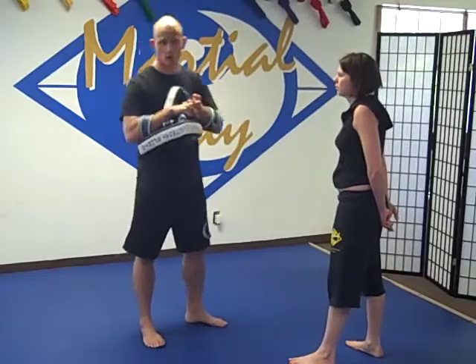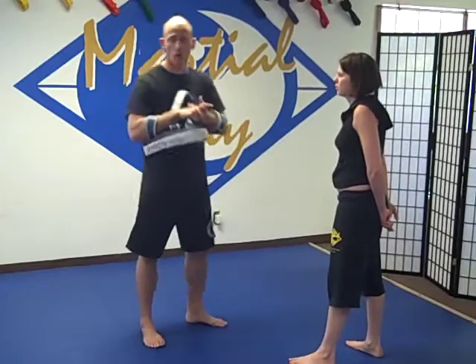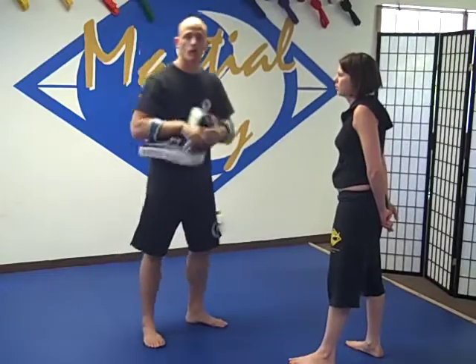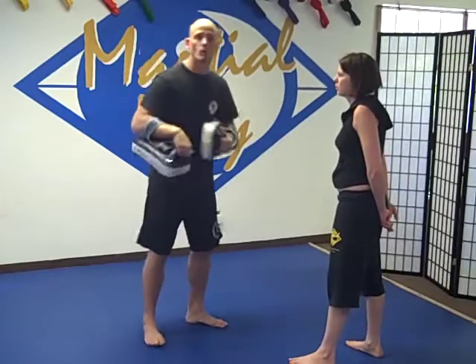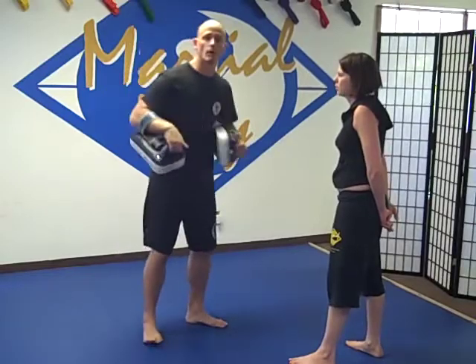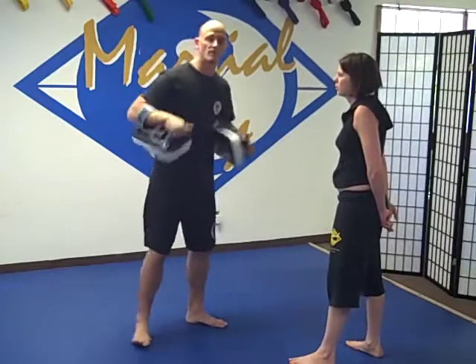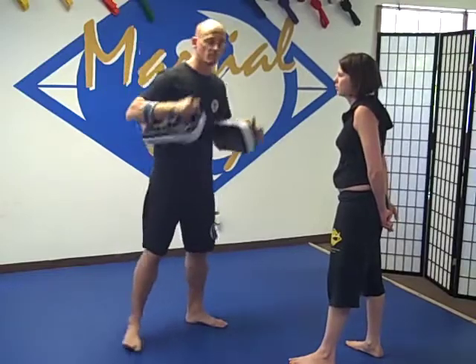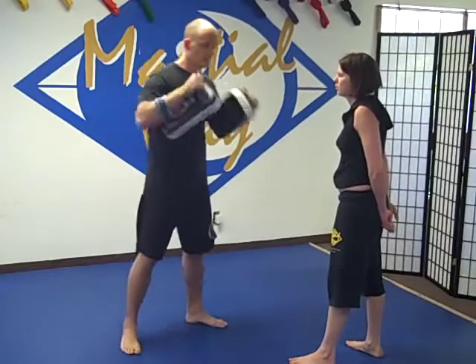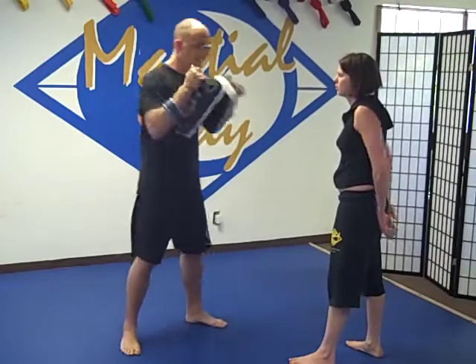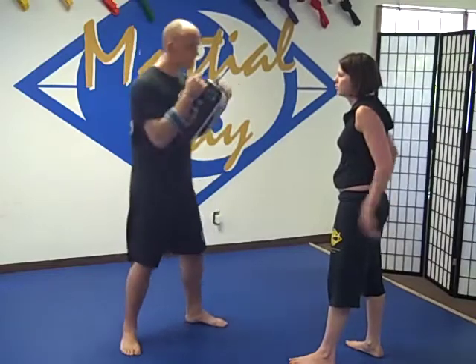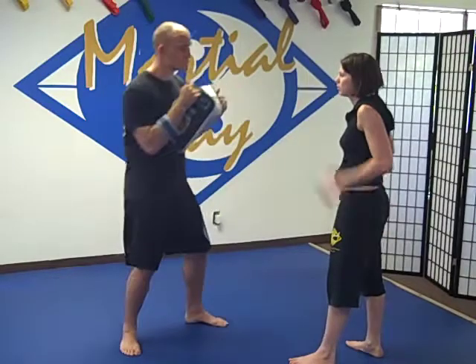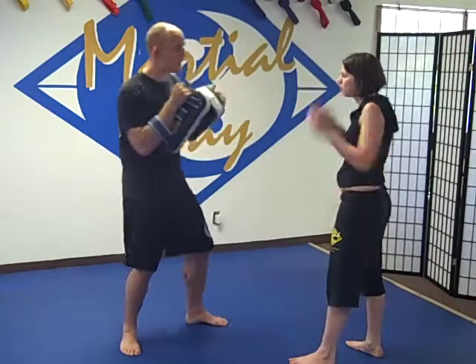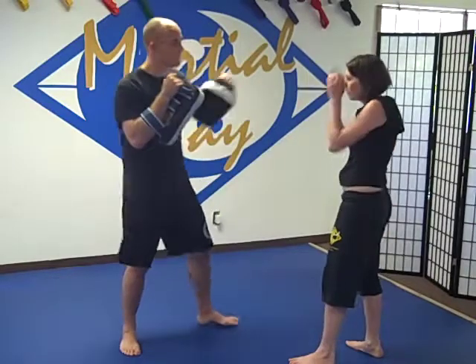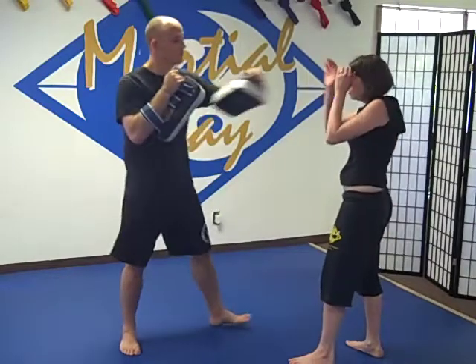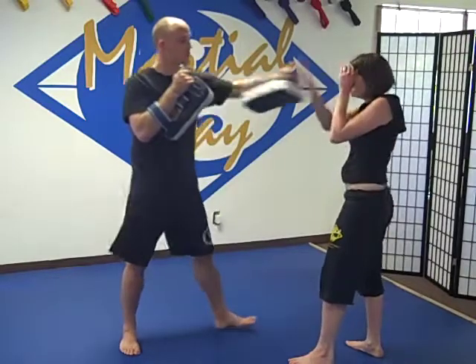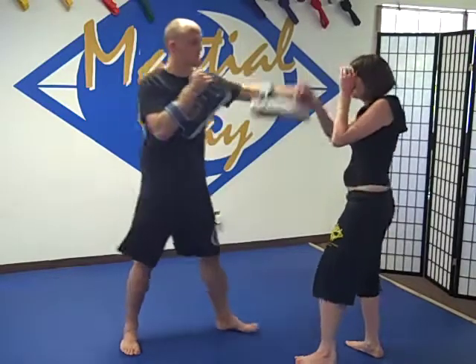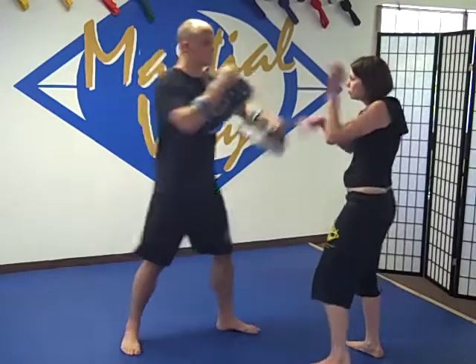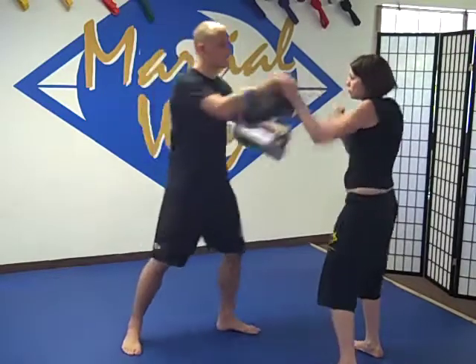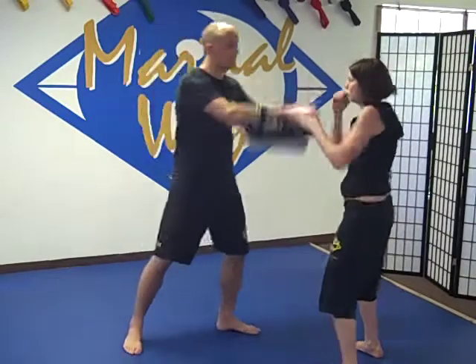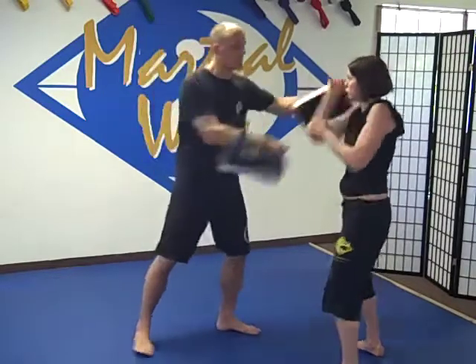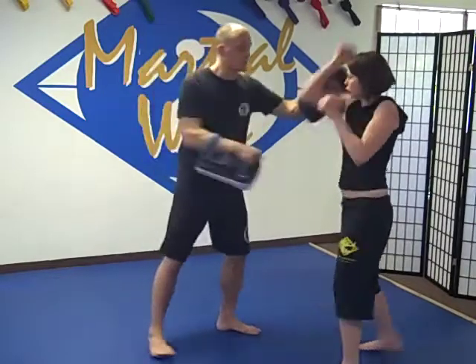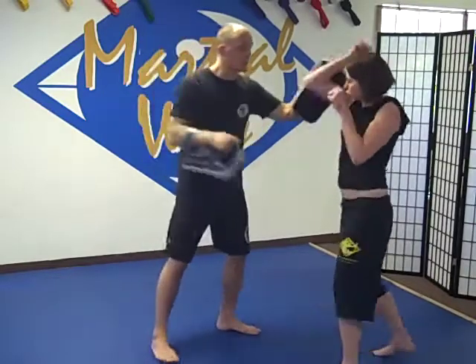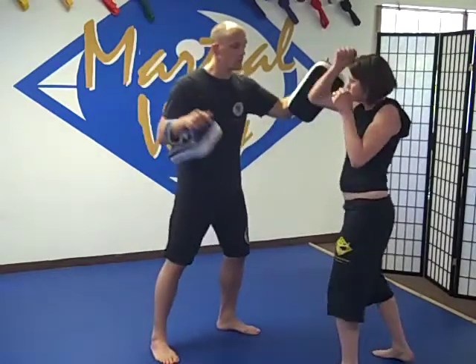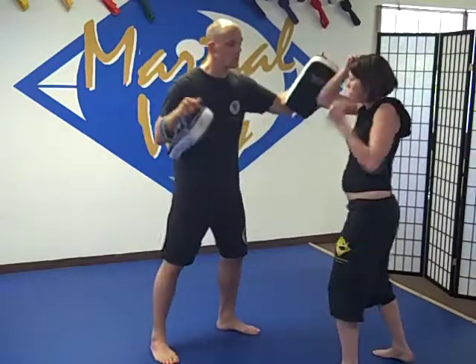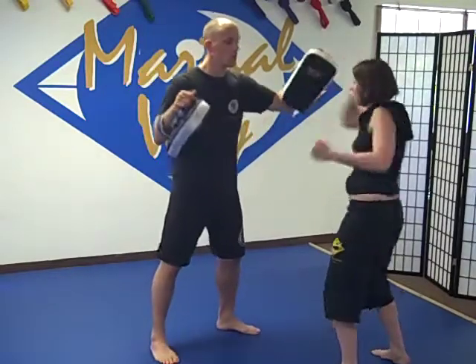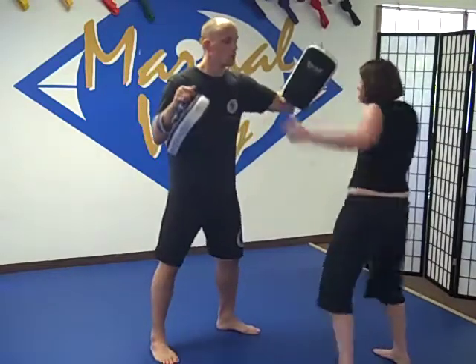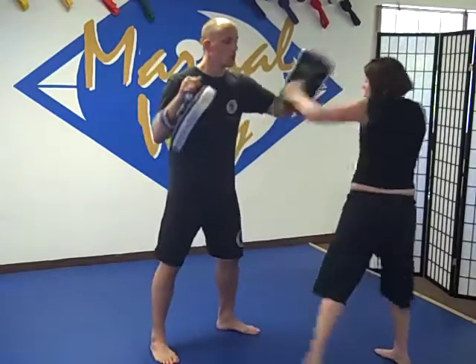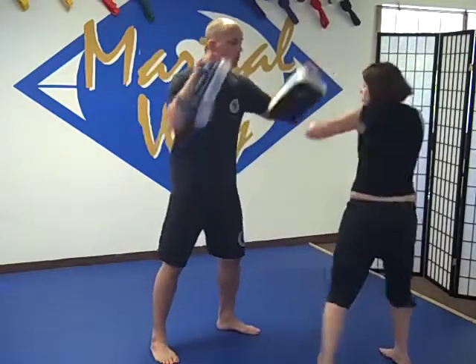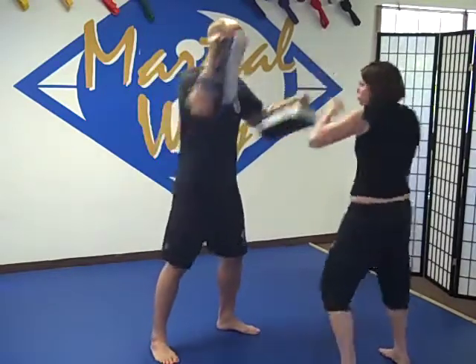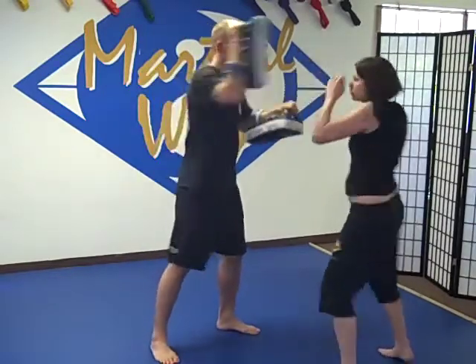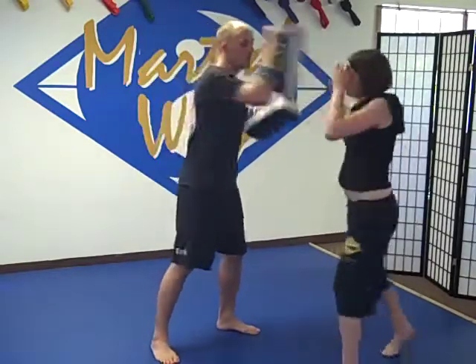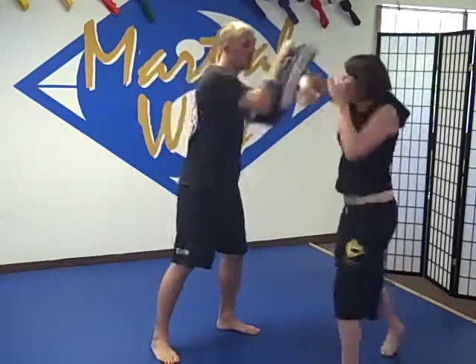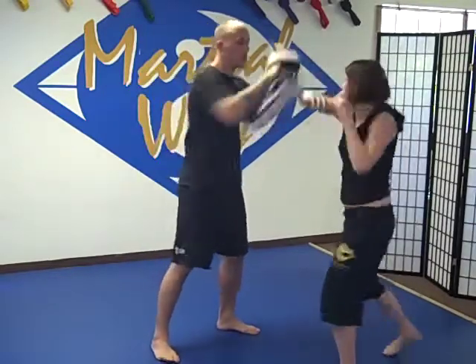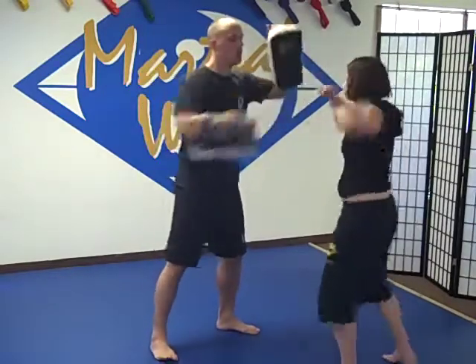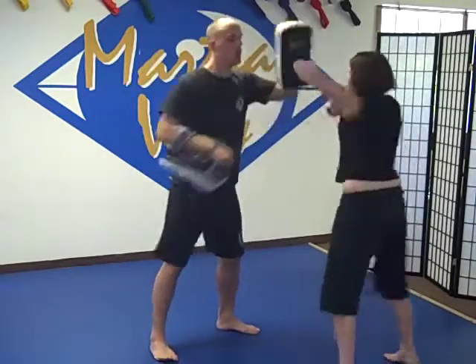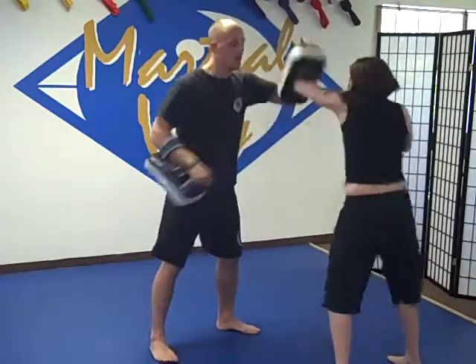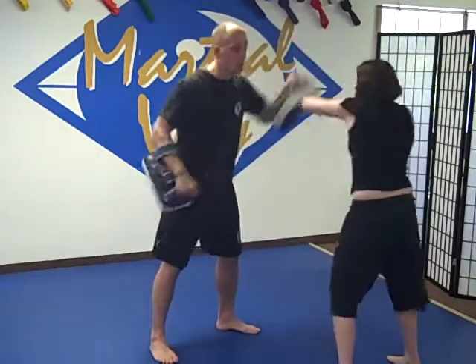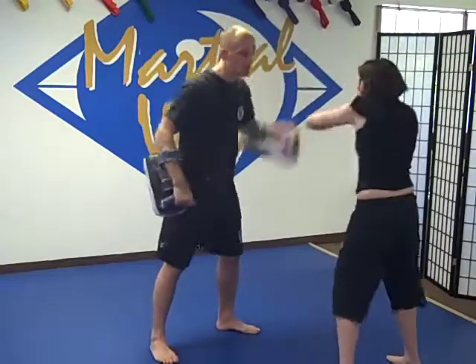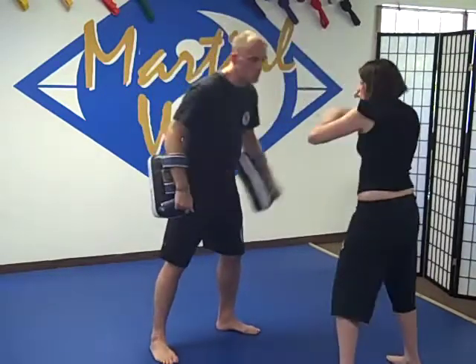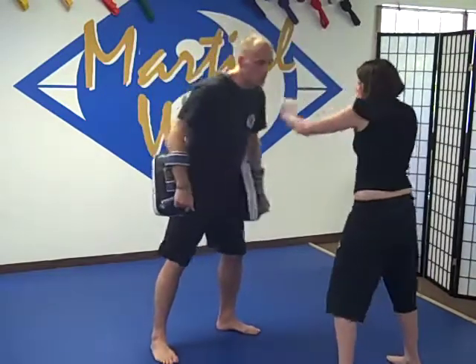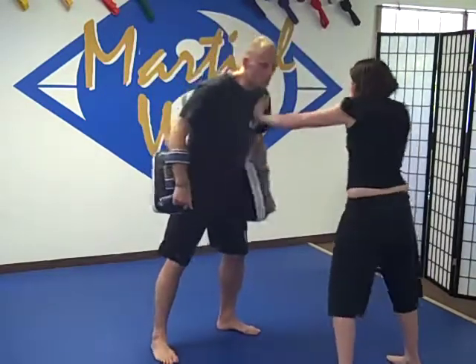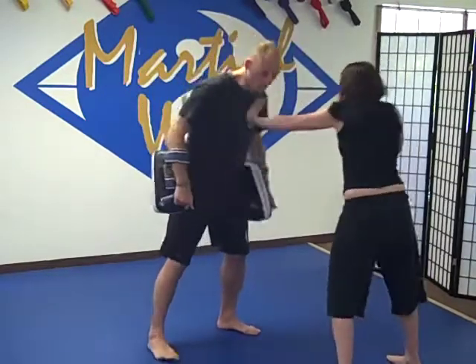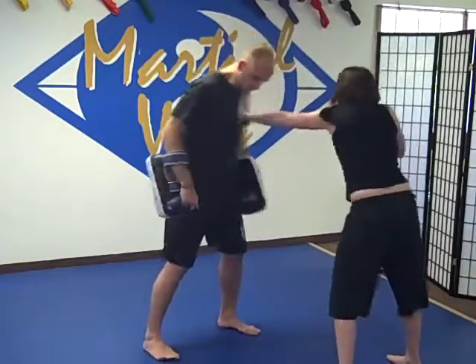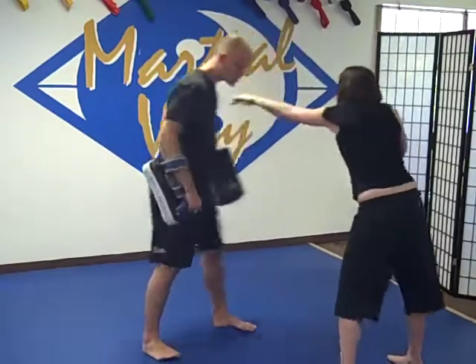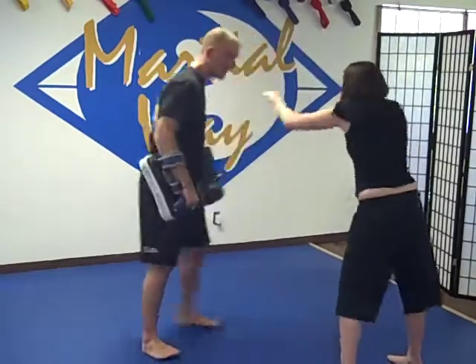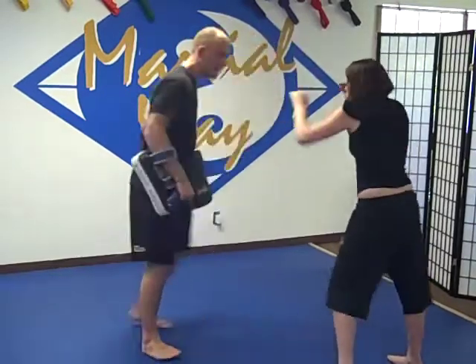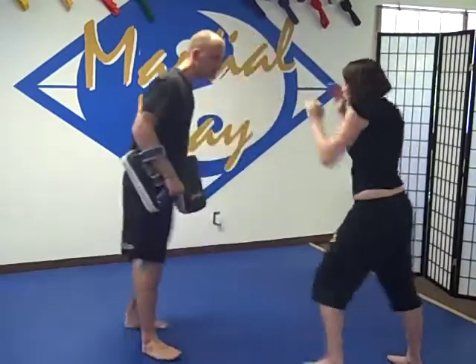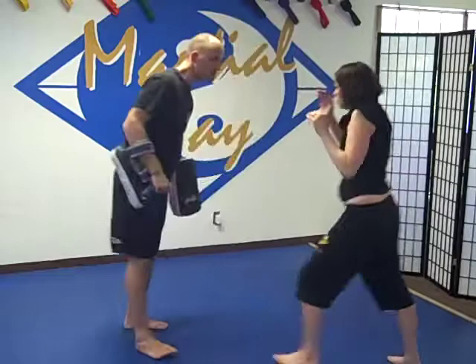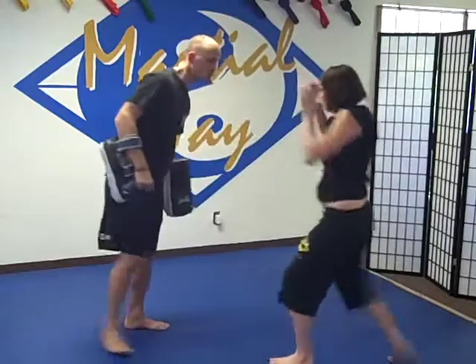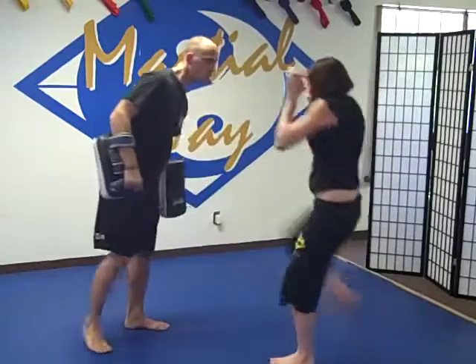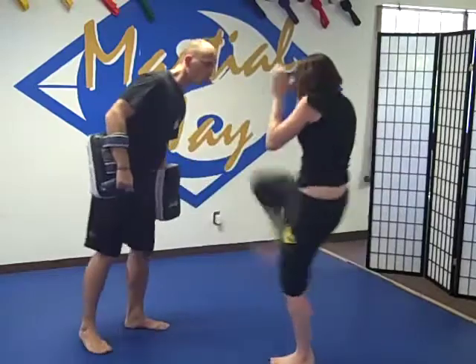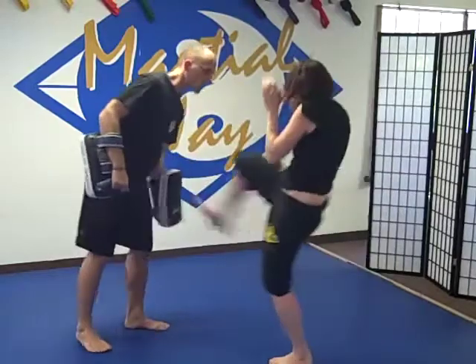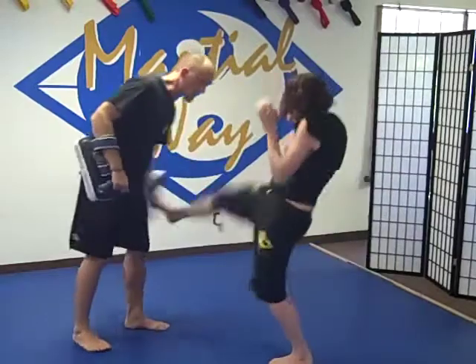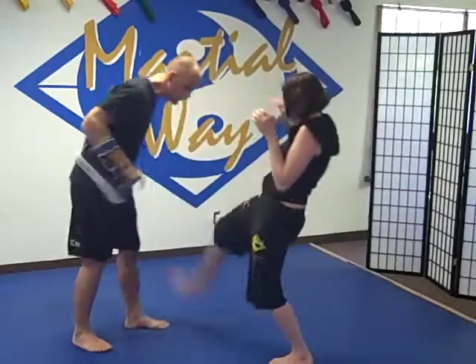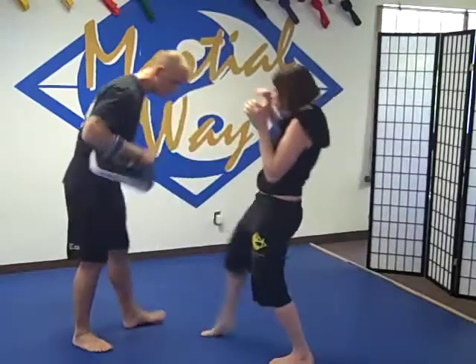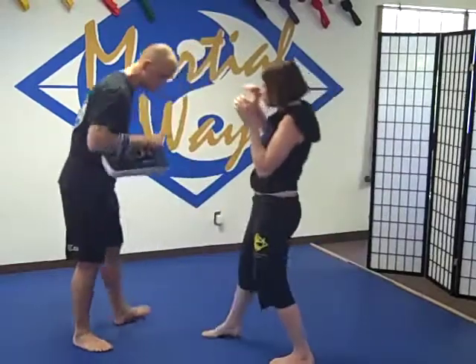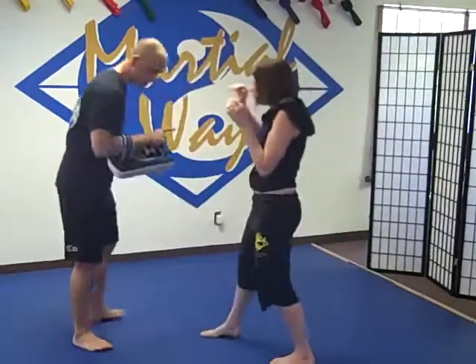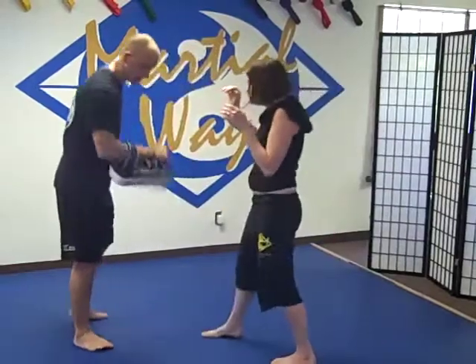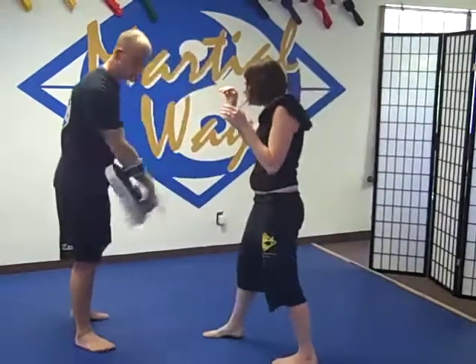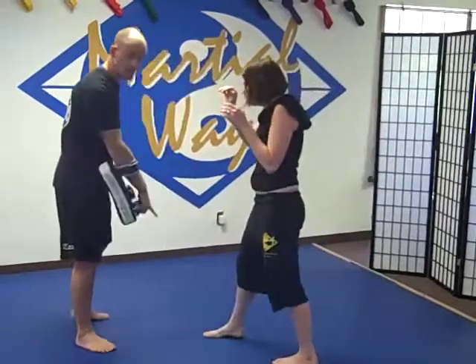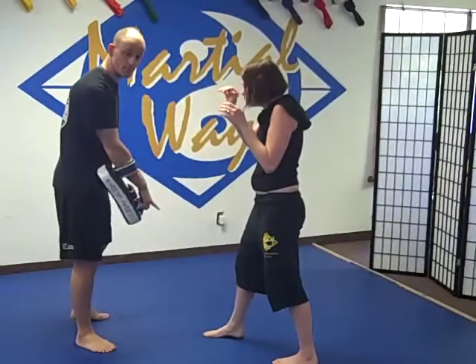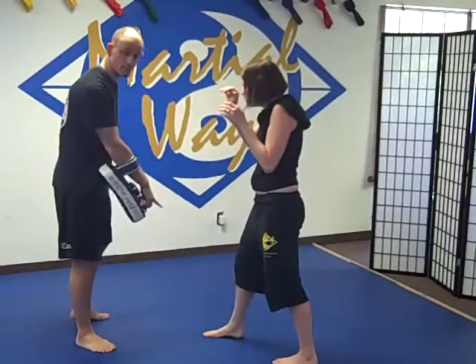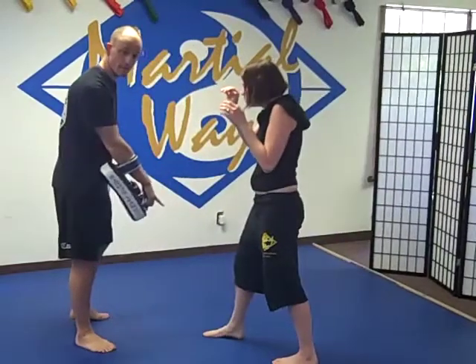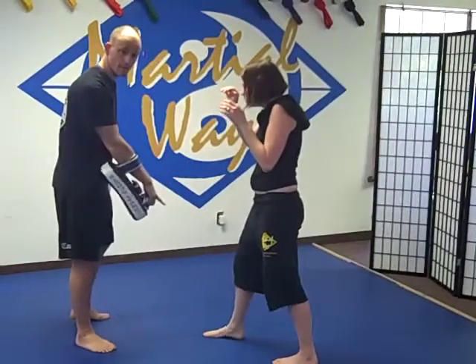So we have the defensive combo: catch, parry, cover, rotate, elbow, elbow, left shove, right push kick steps down.